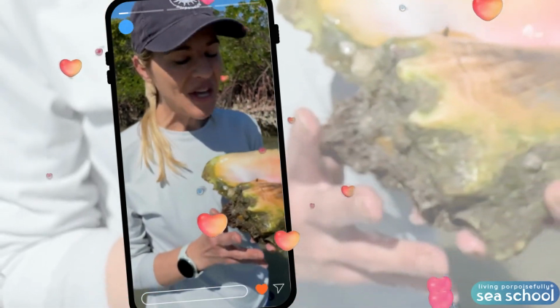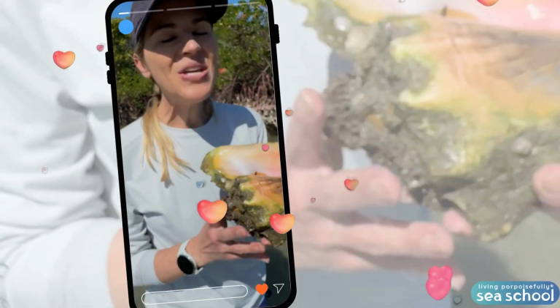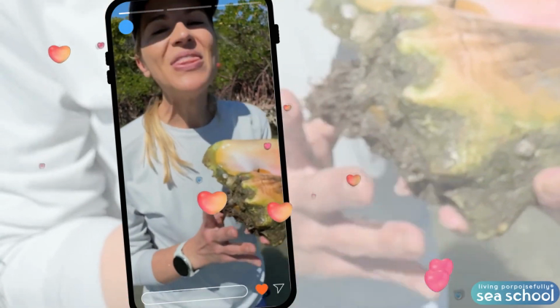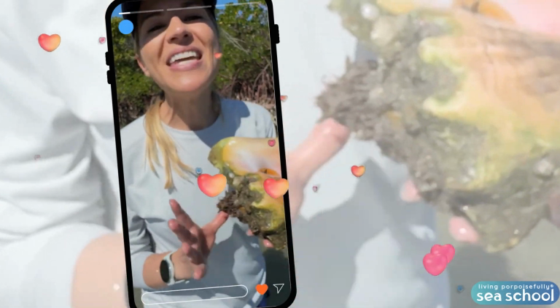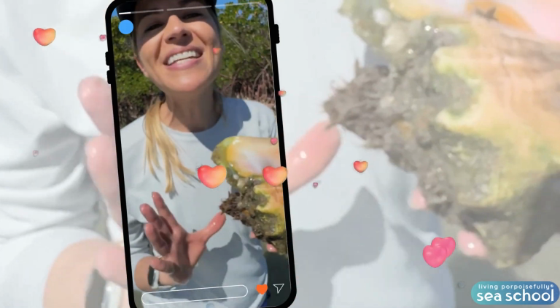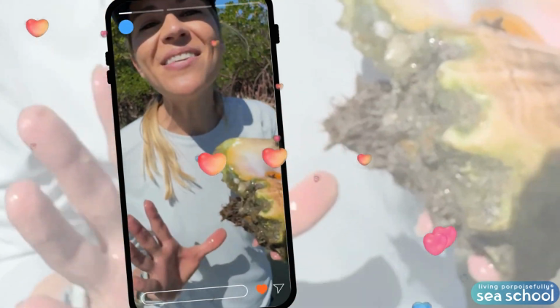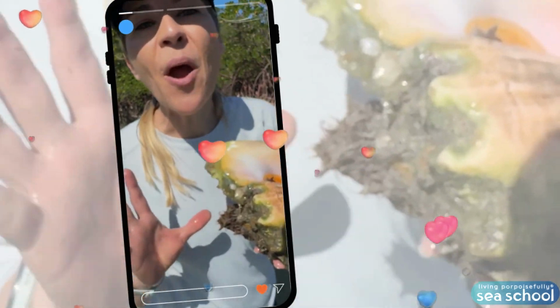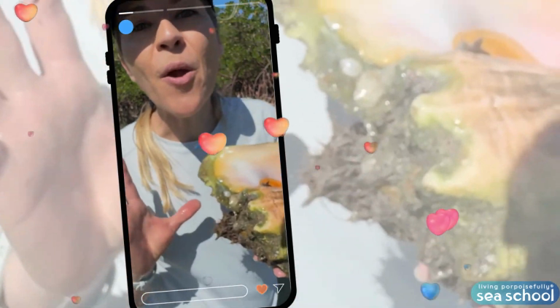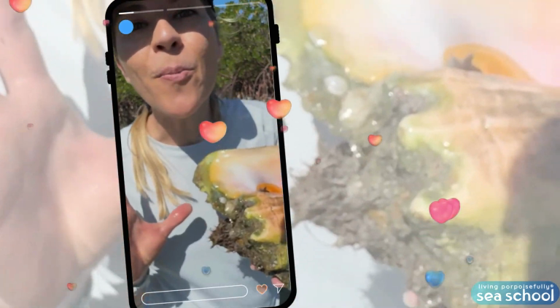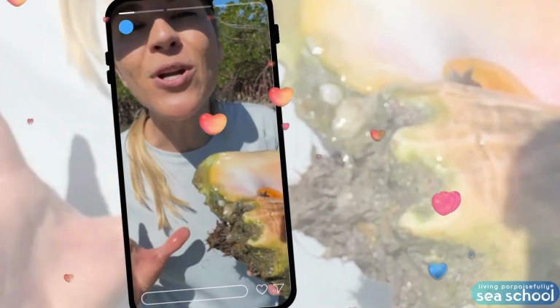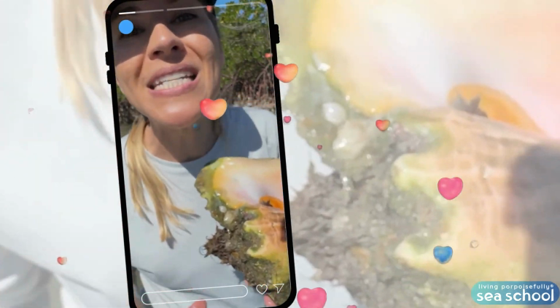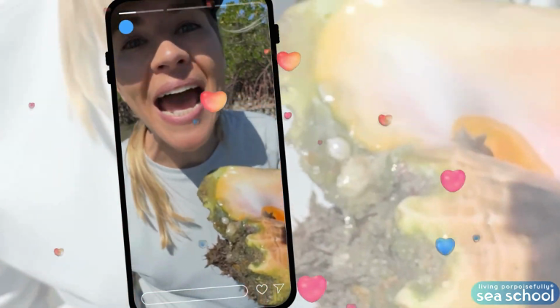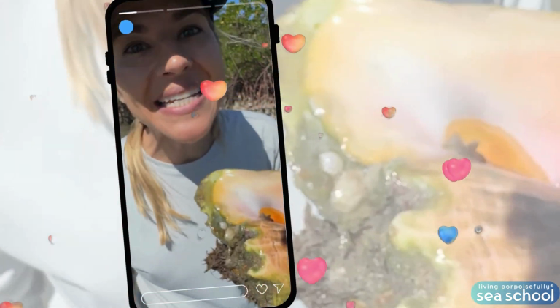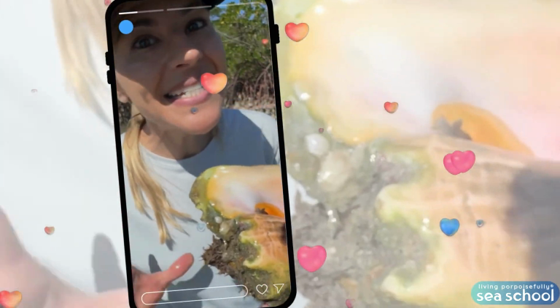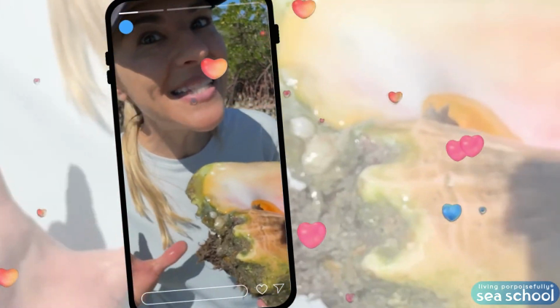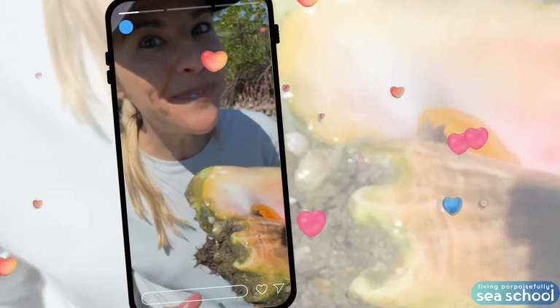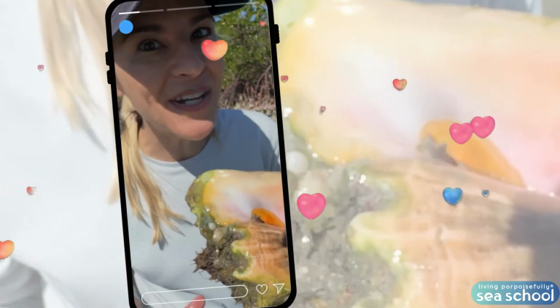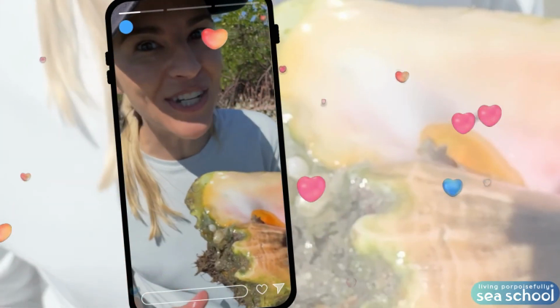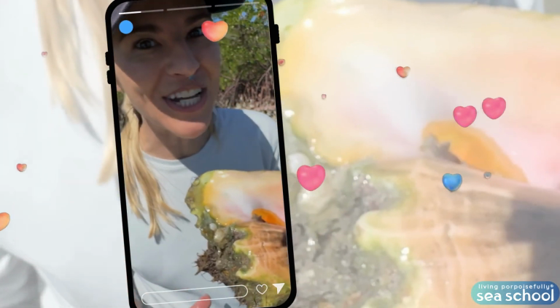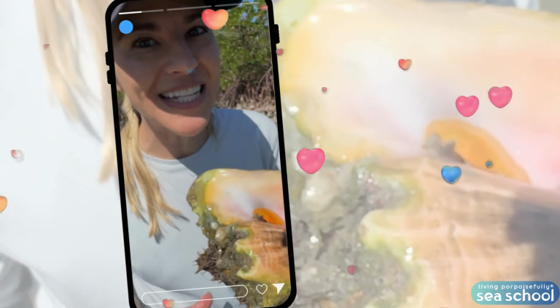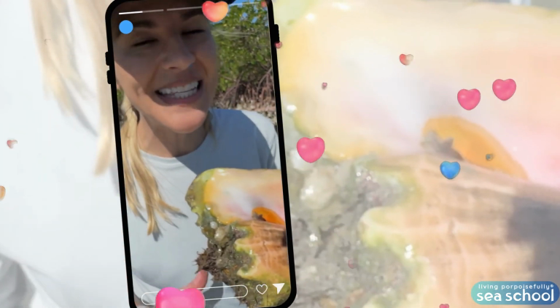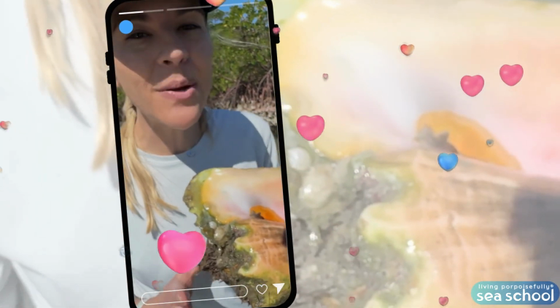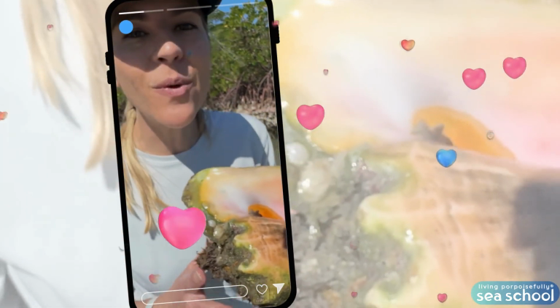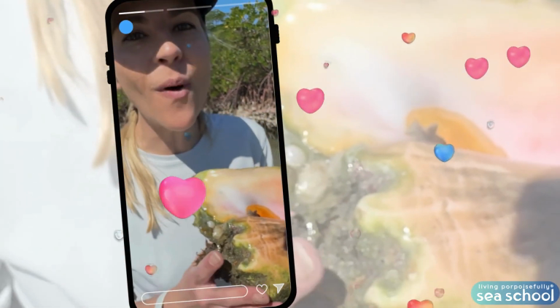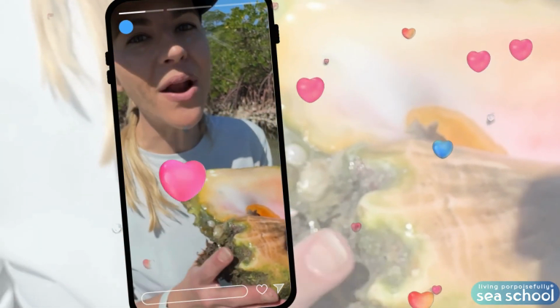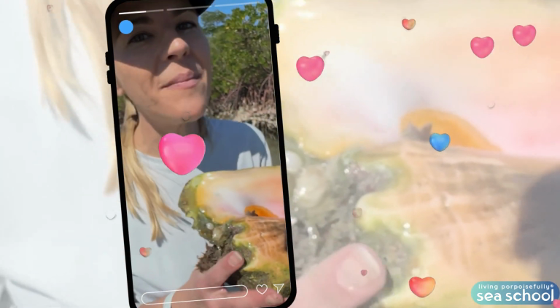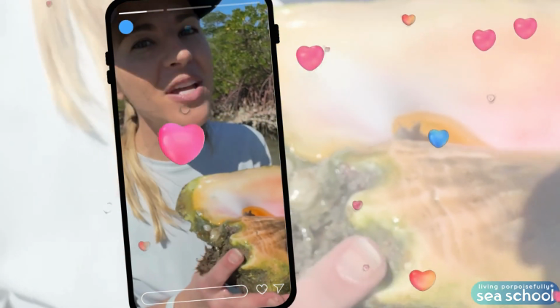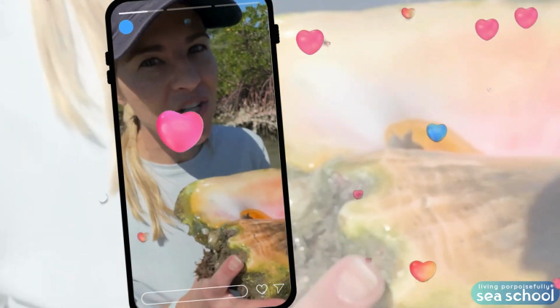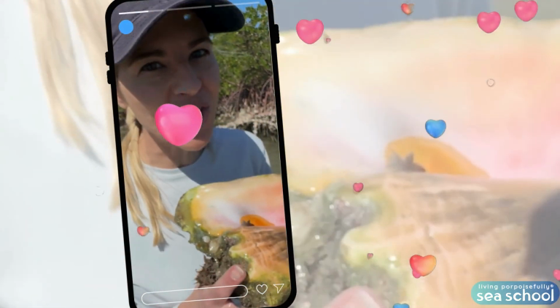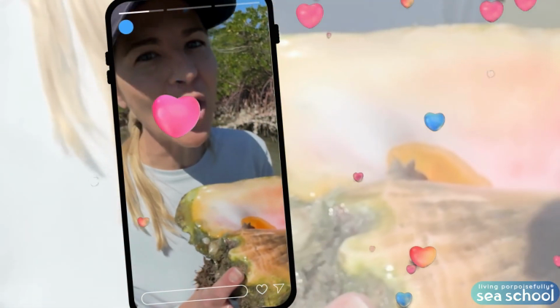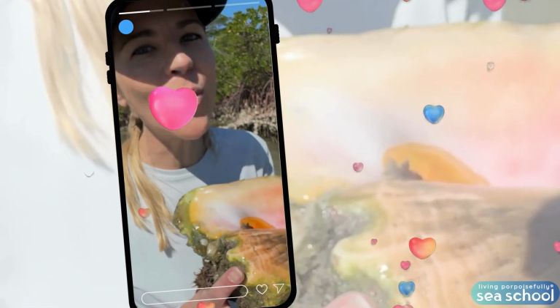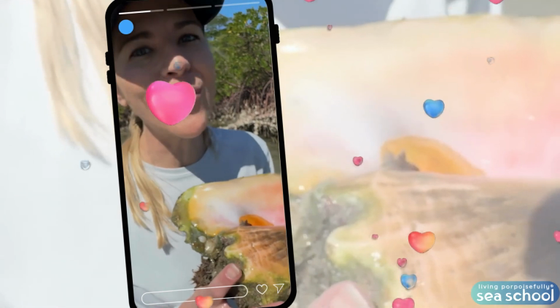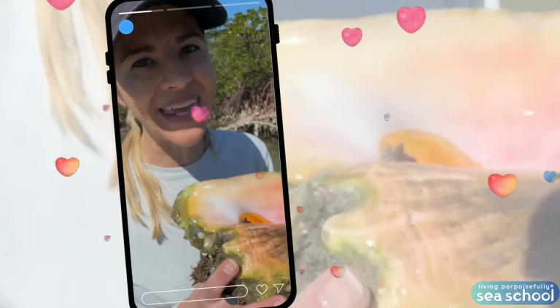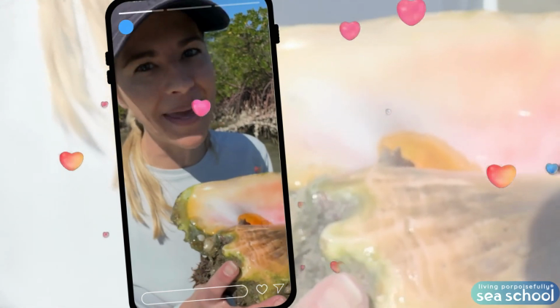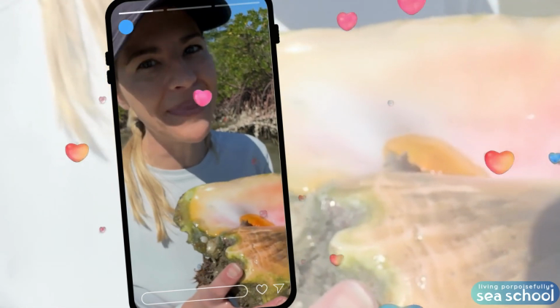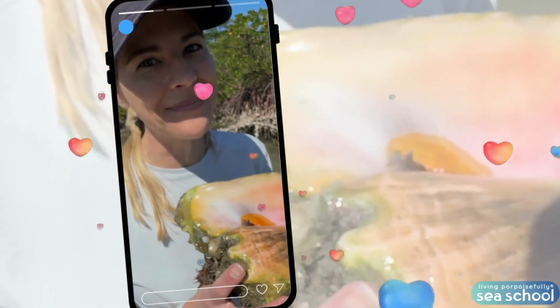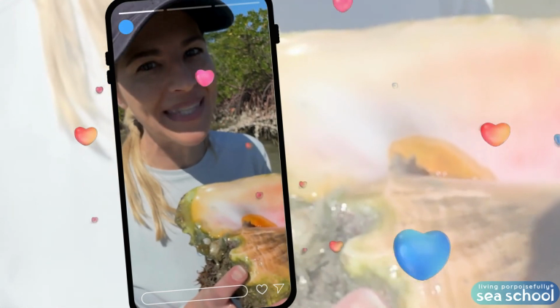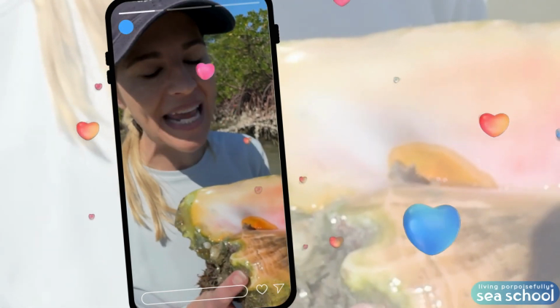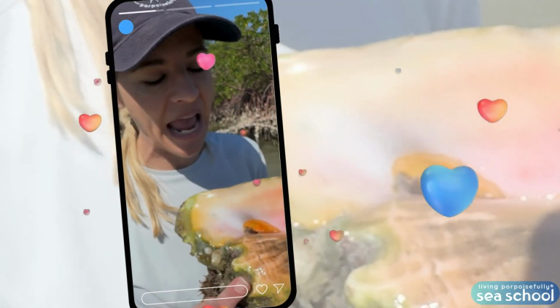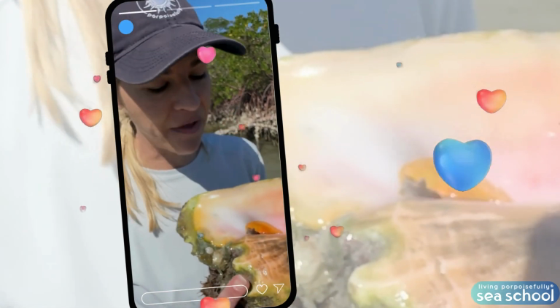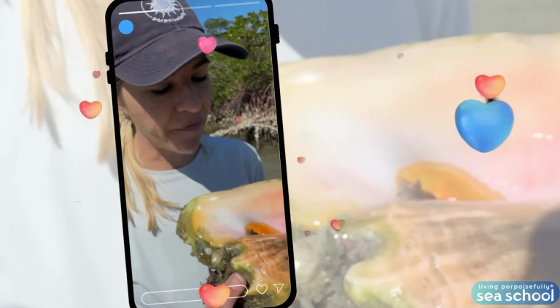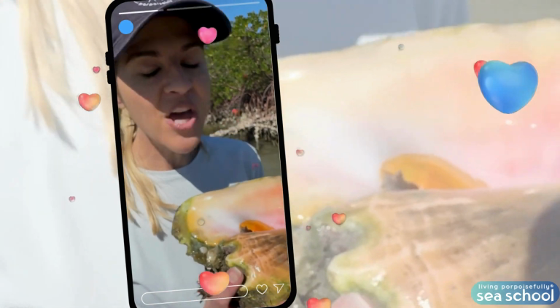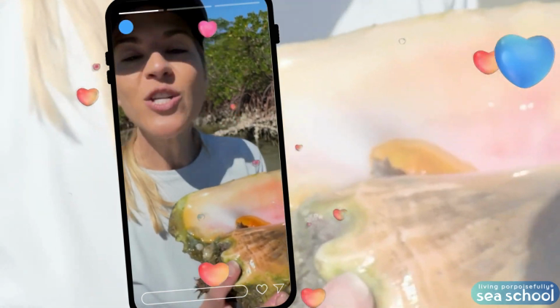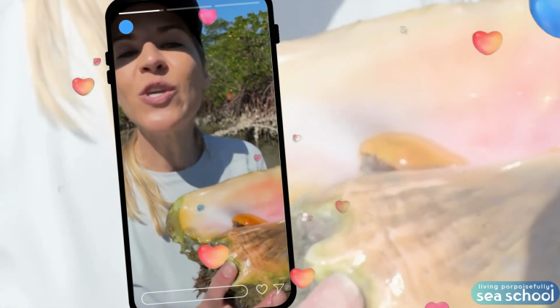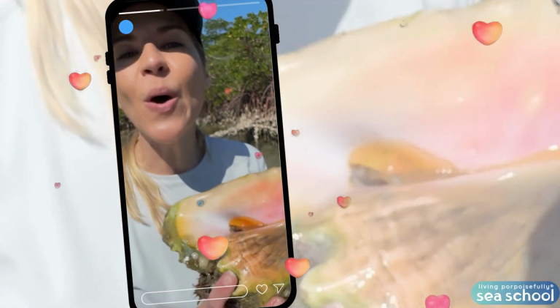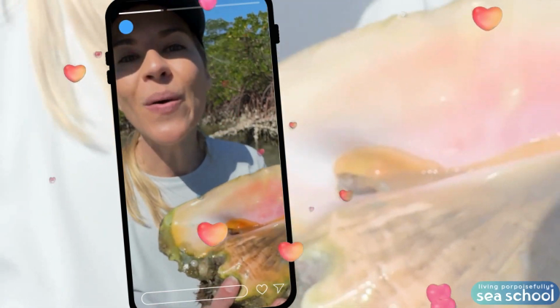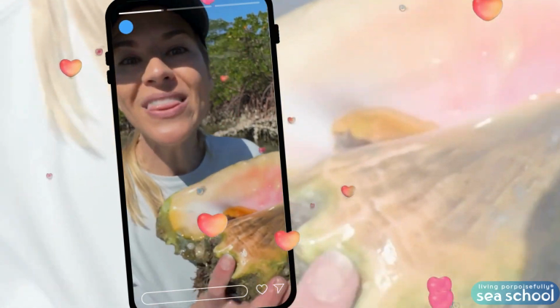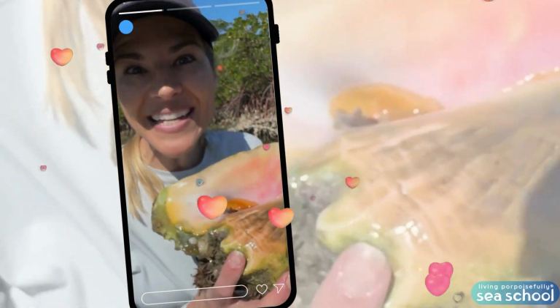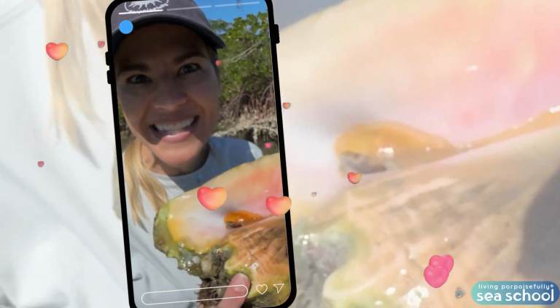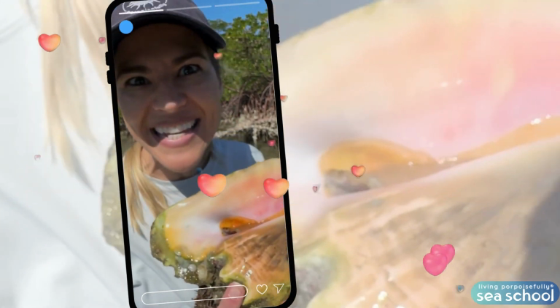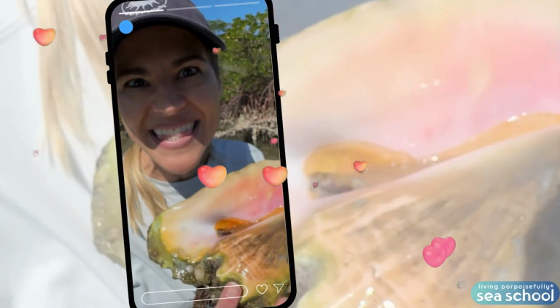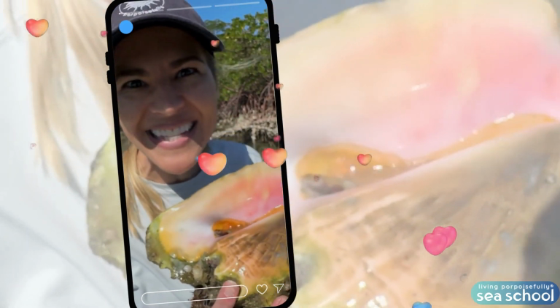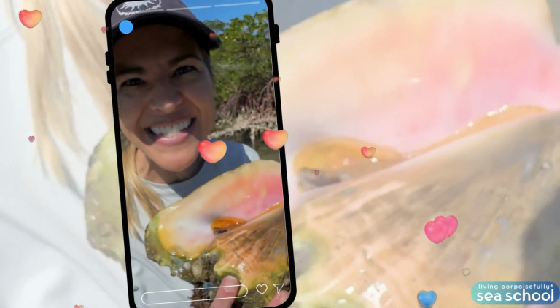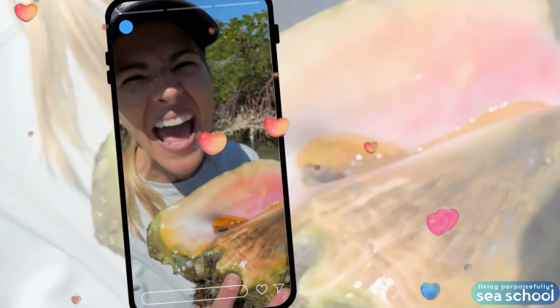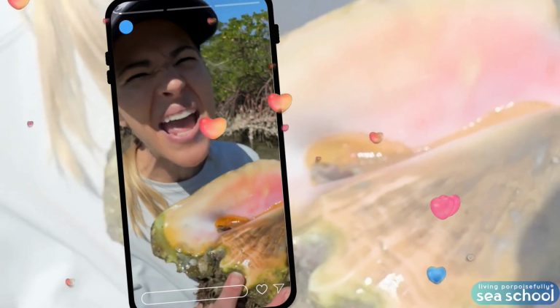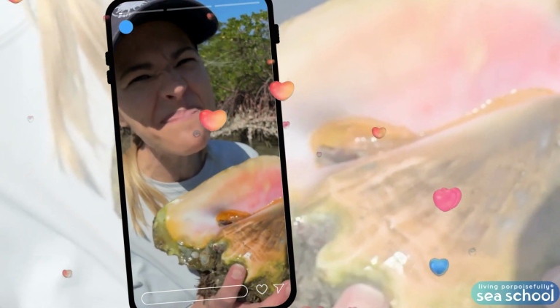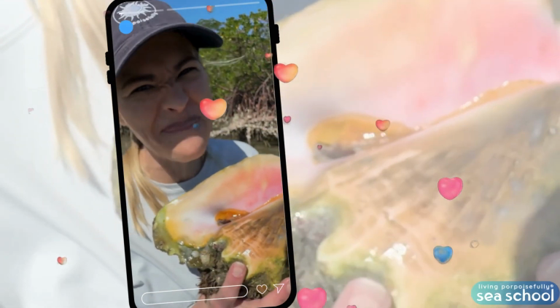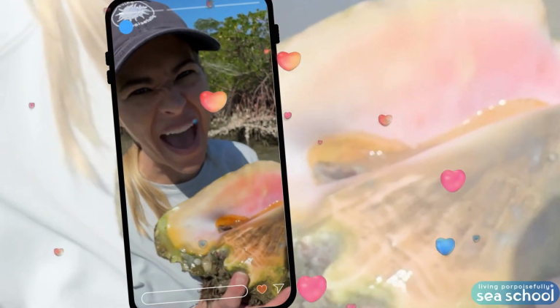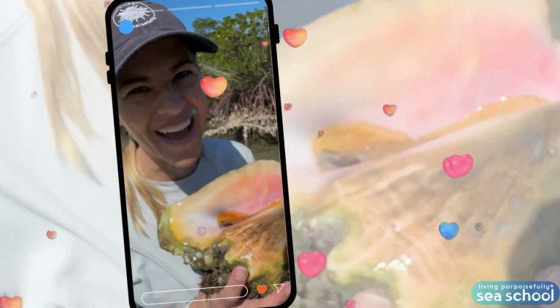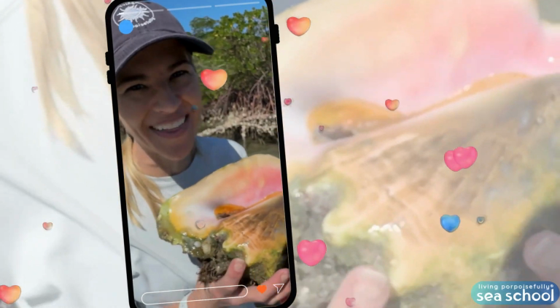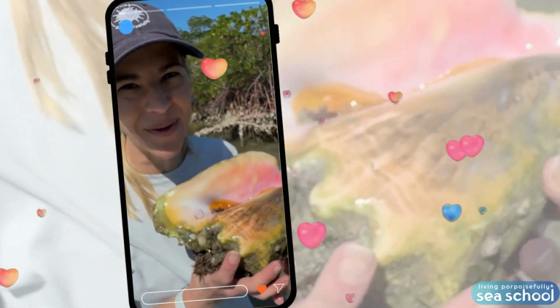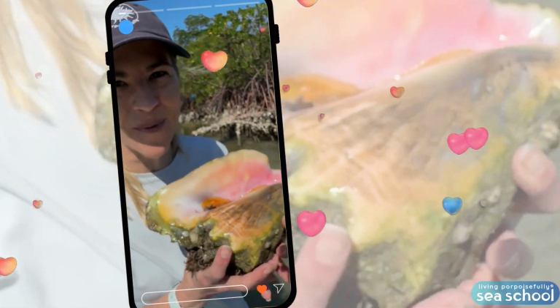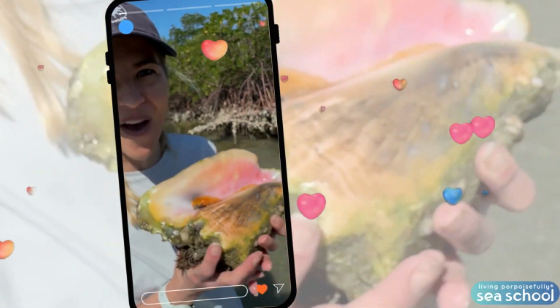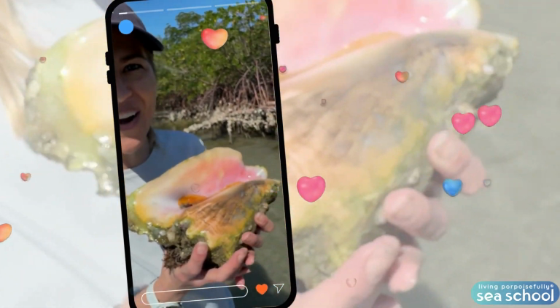These are protected species, and we want to make sure we keep them safe. So let's get this guy back in the water!